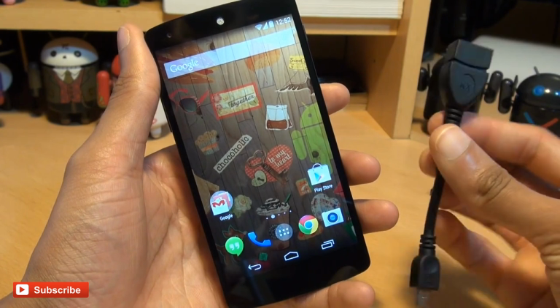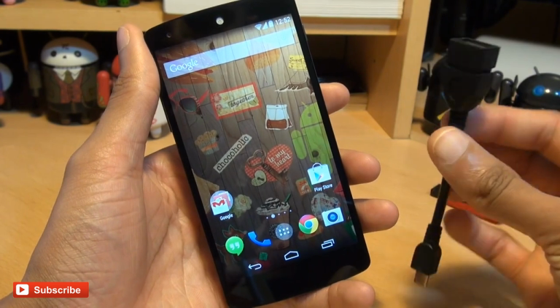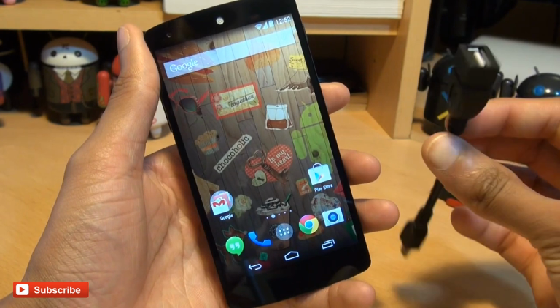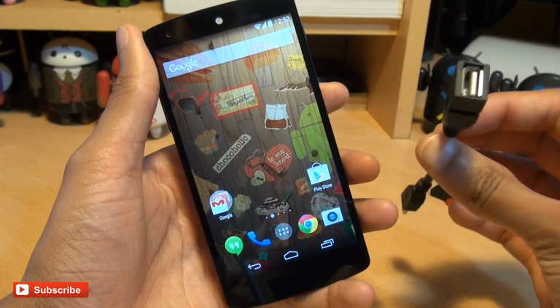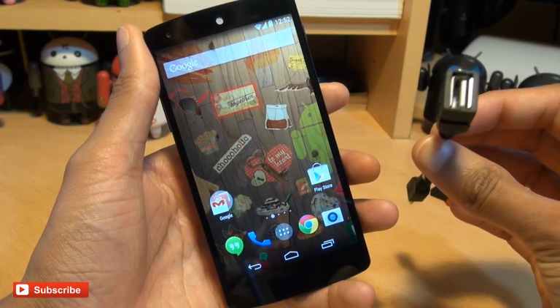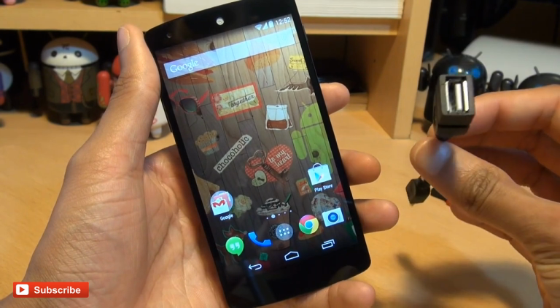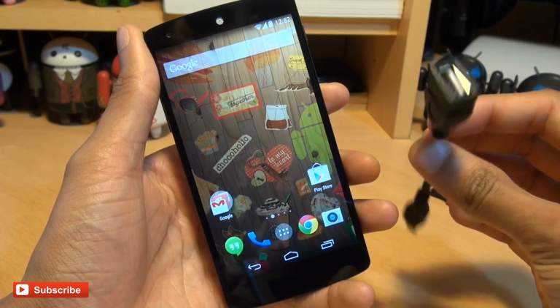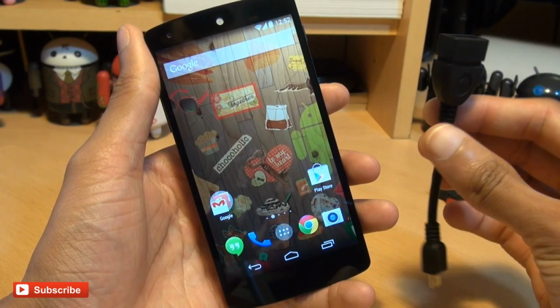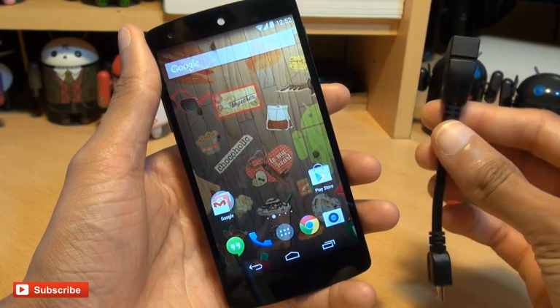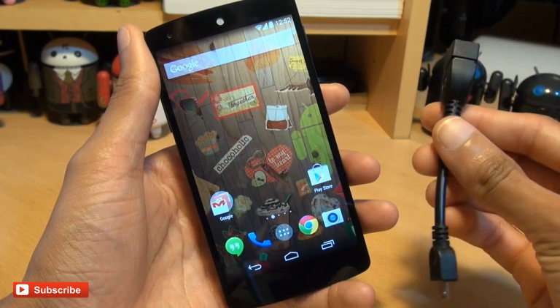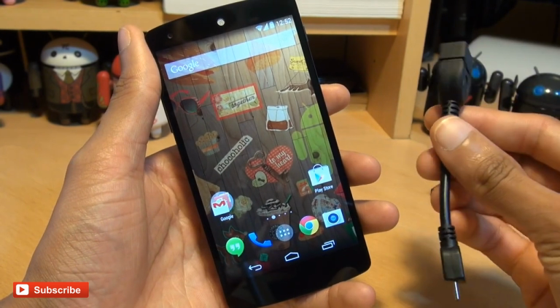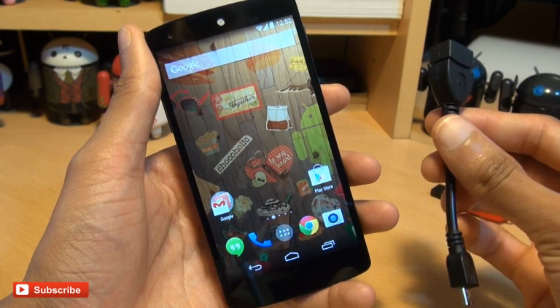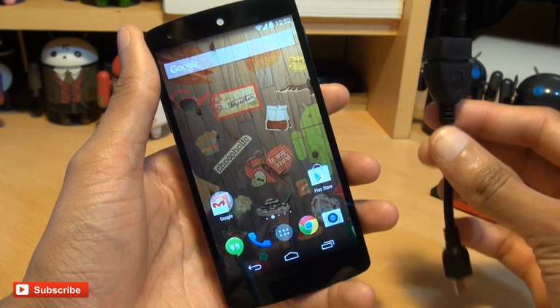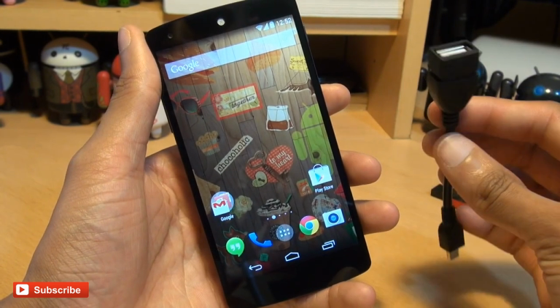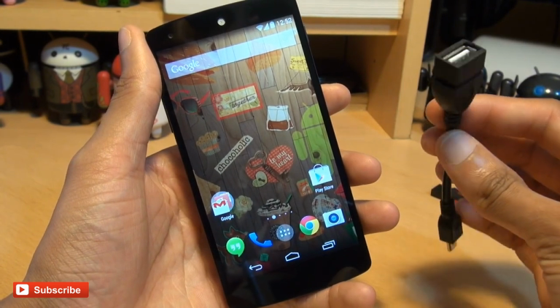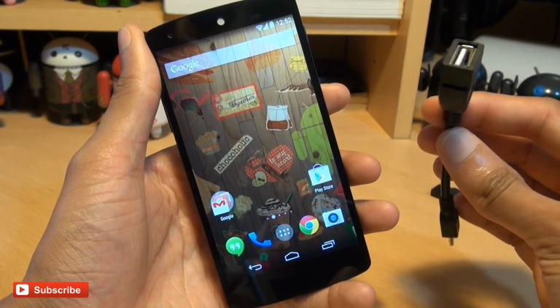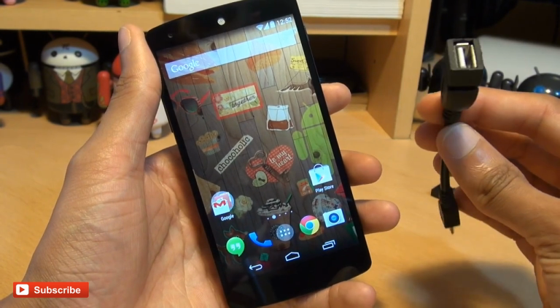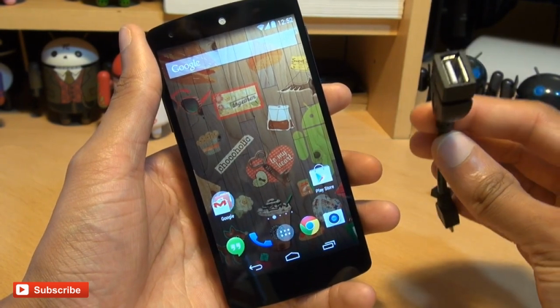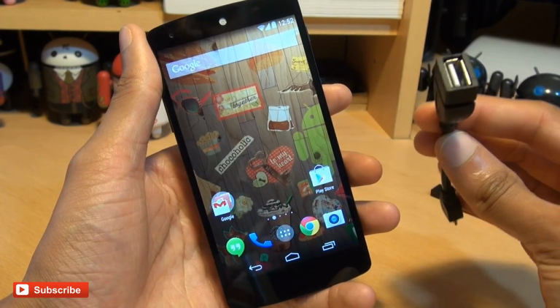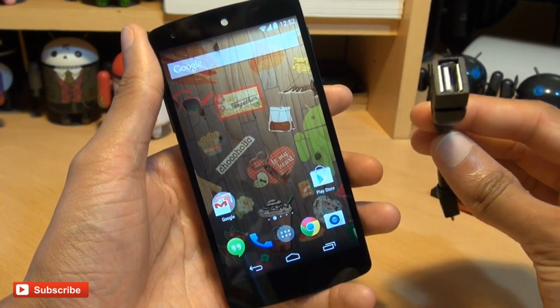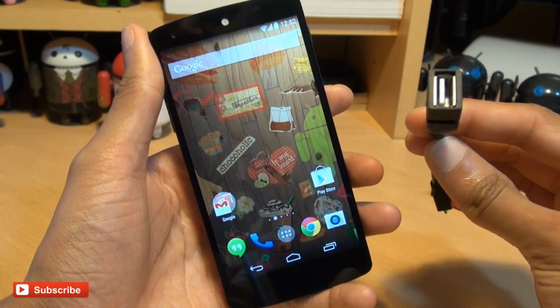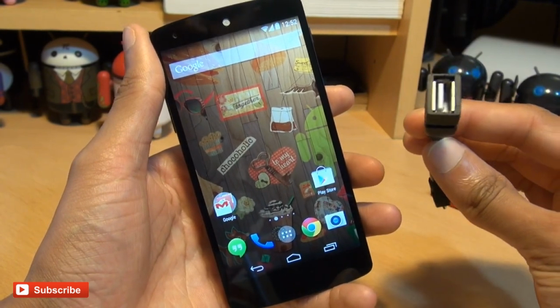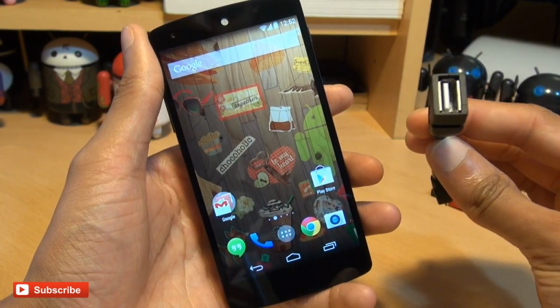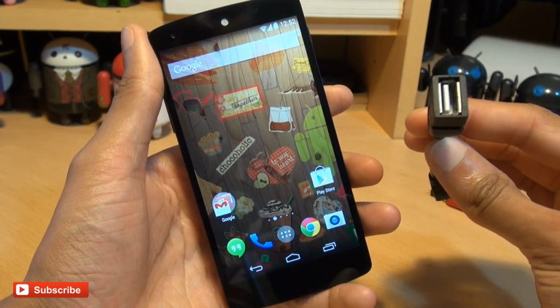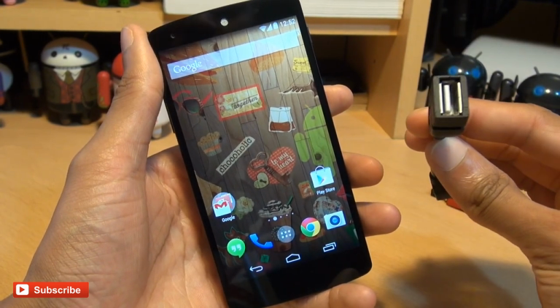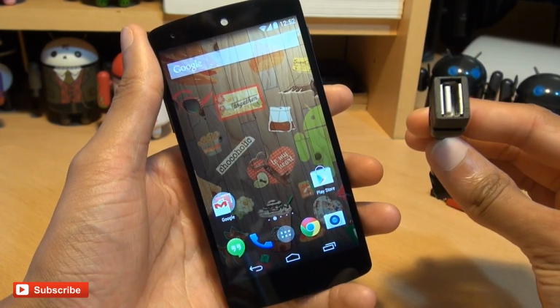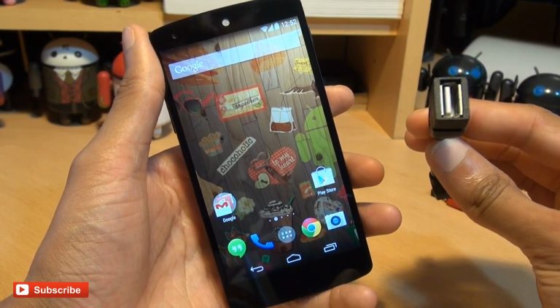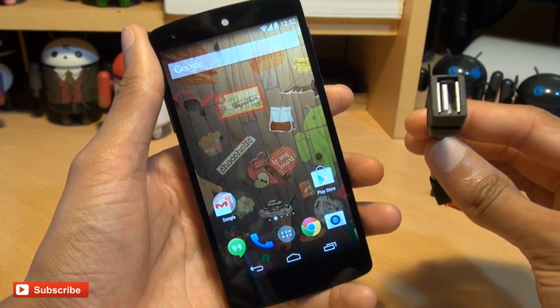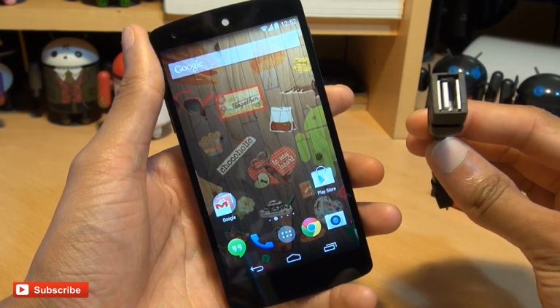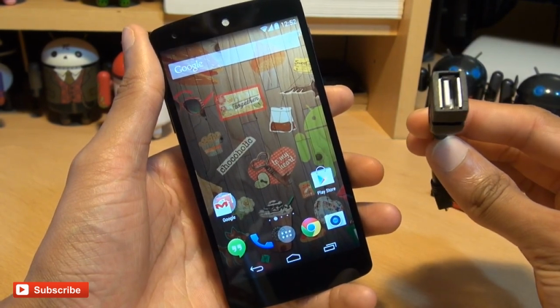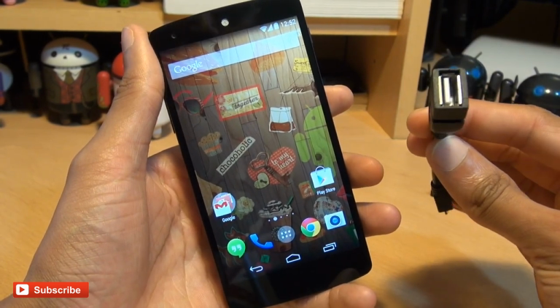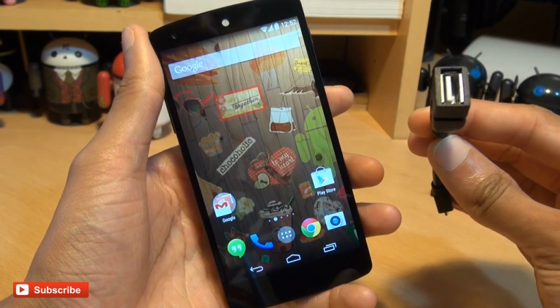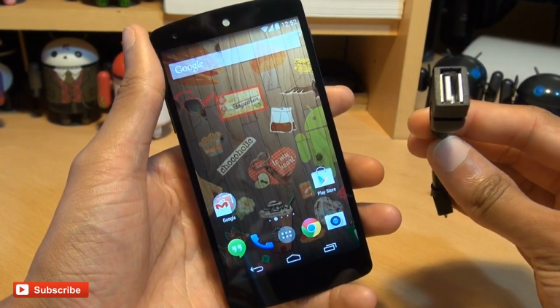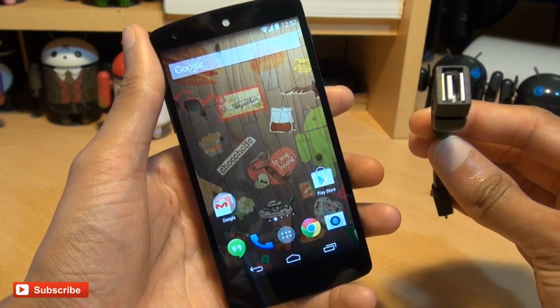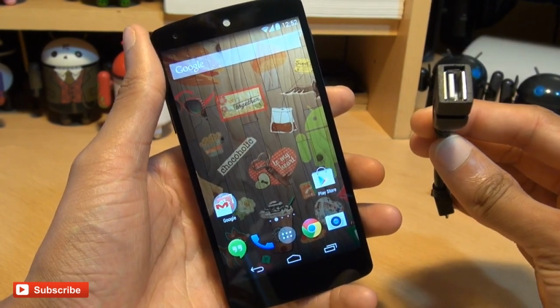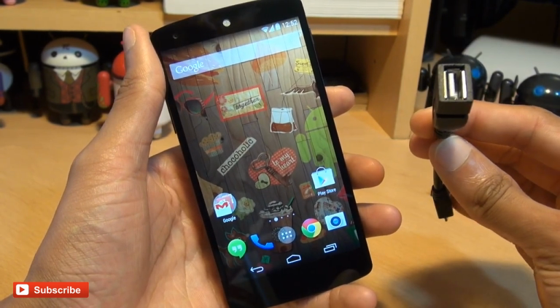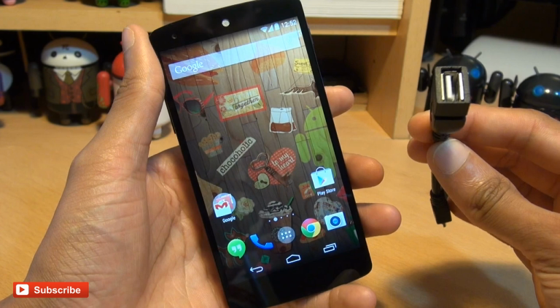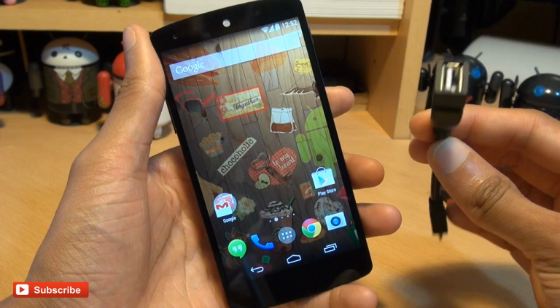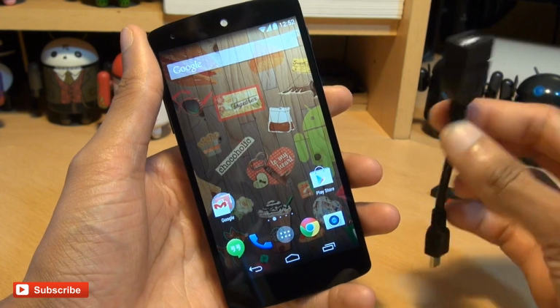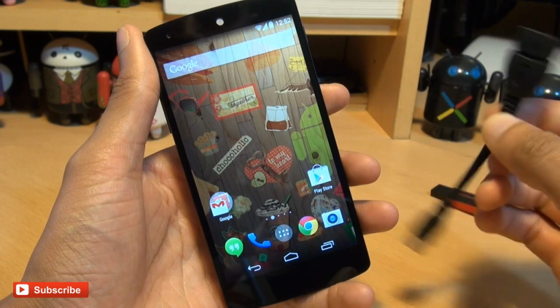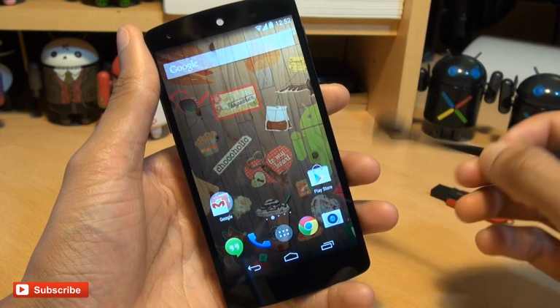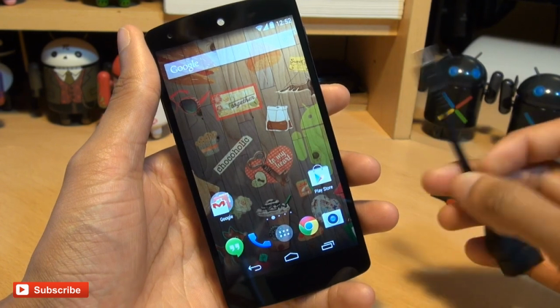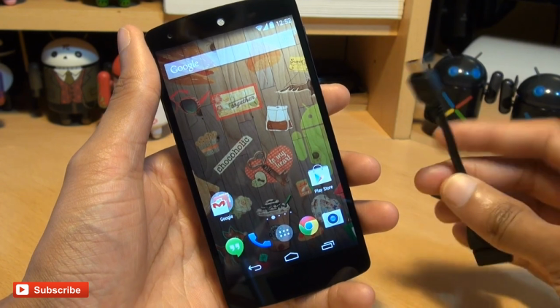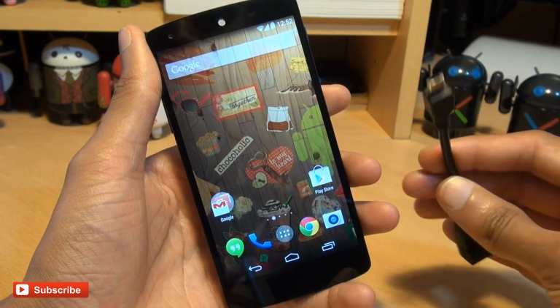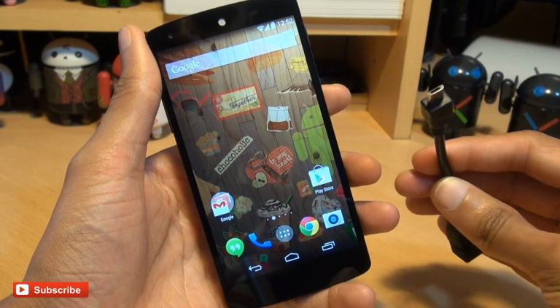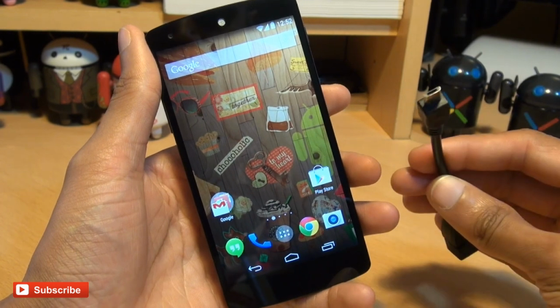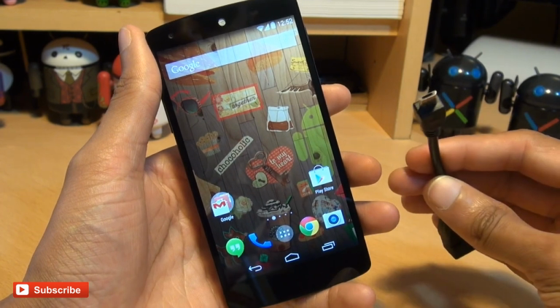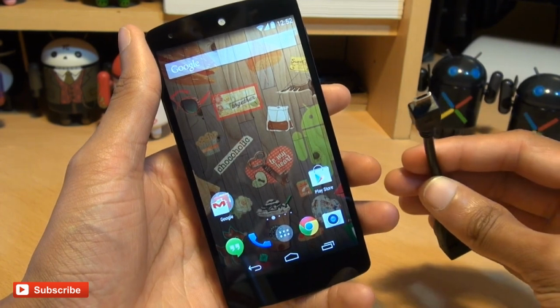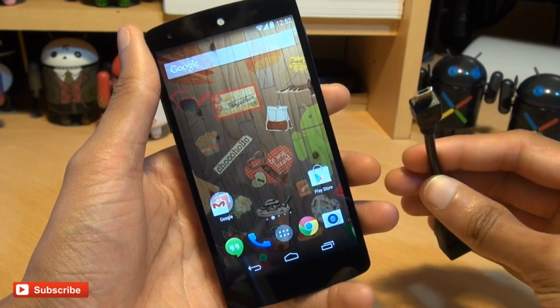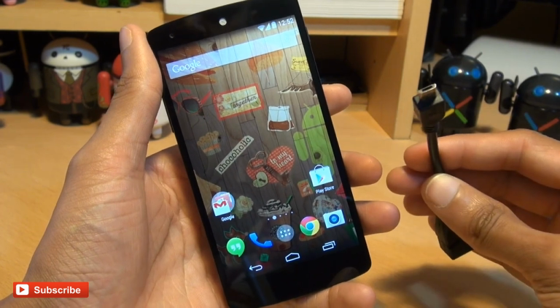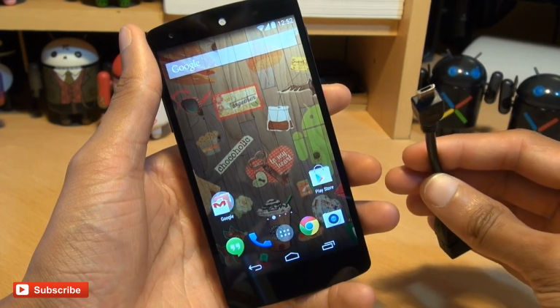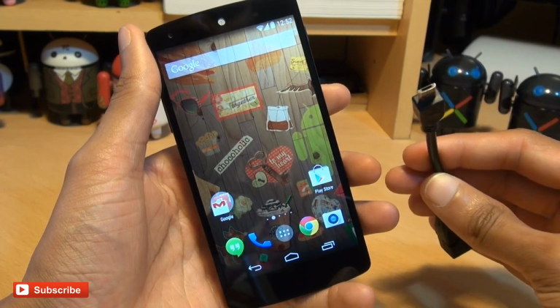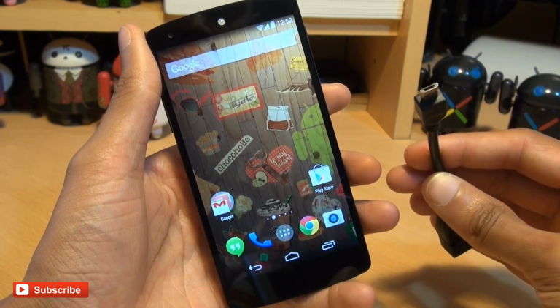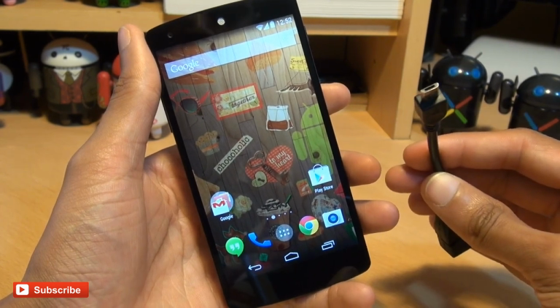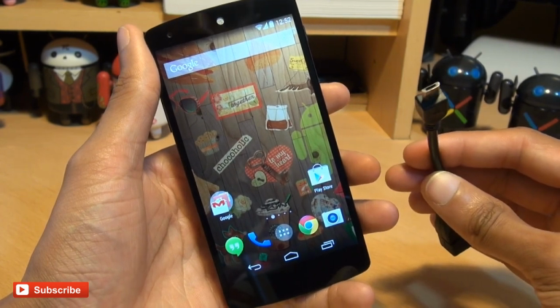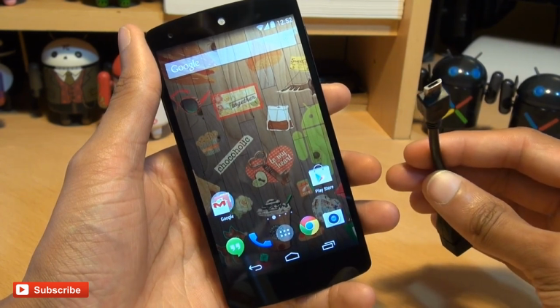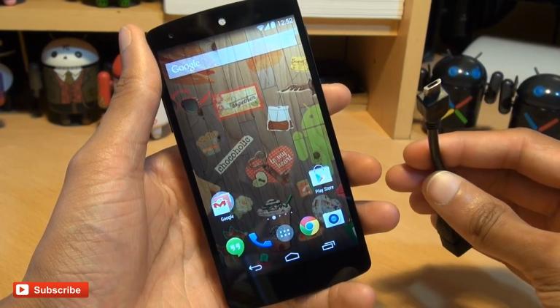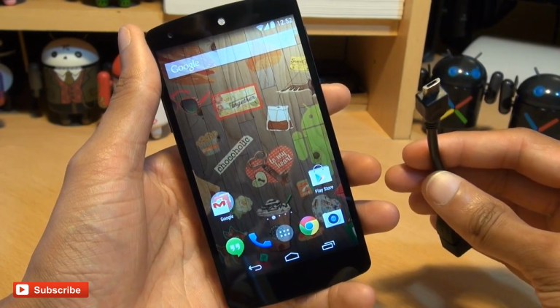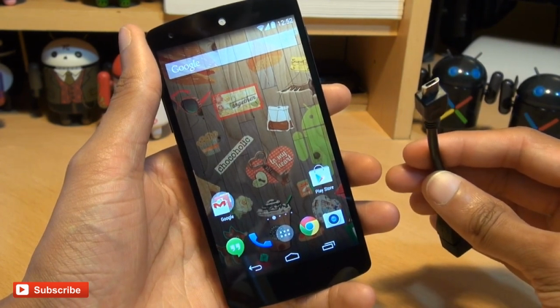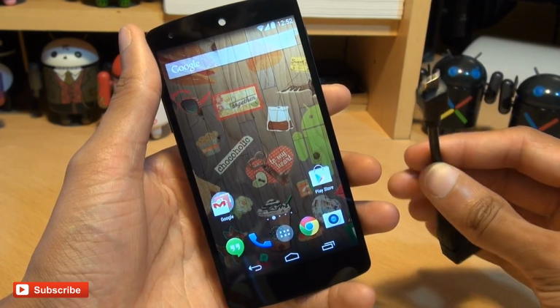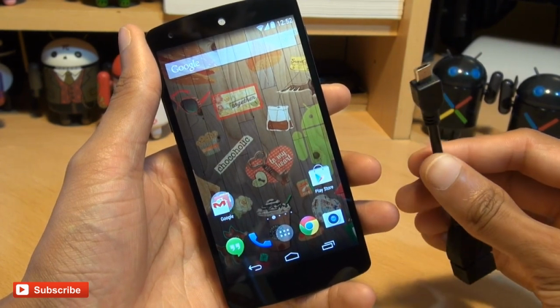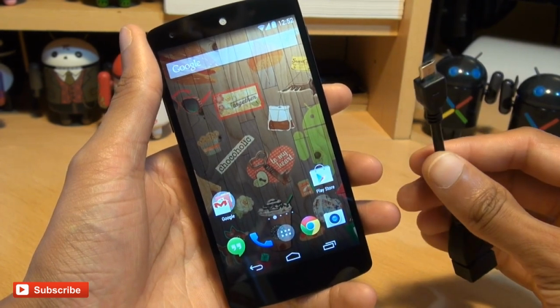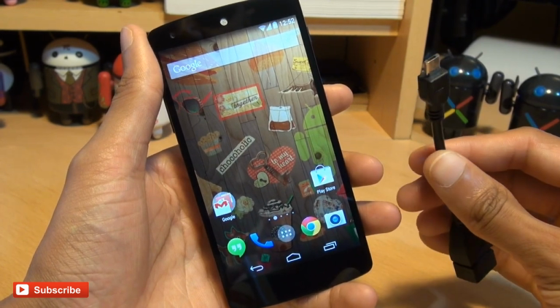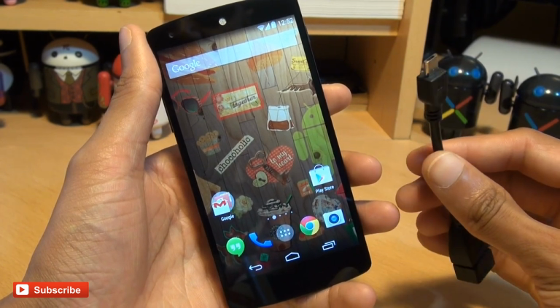If you haven't seen these cables before, along one end you've got a USB 2.0 port, and along the other side you've got a micro USB connector.